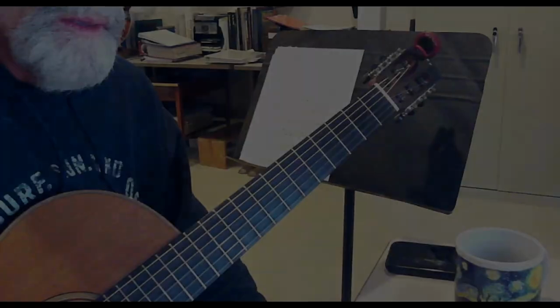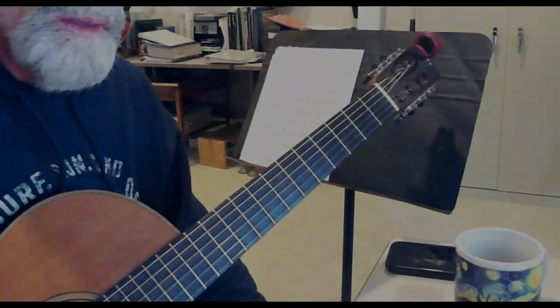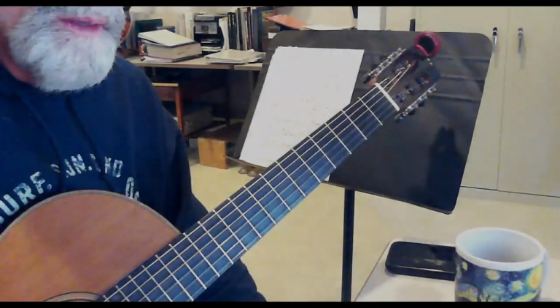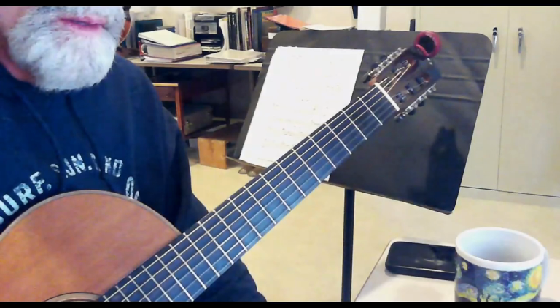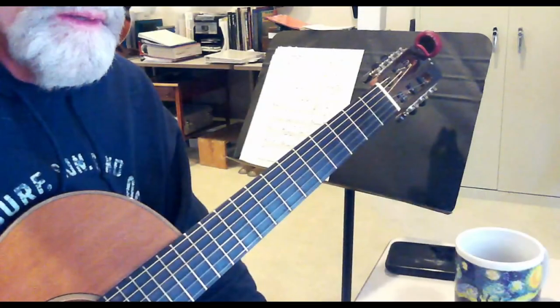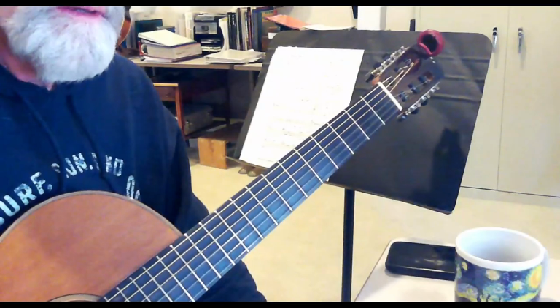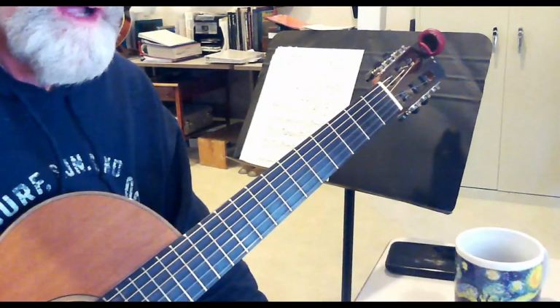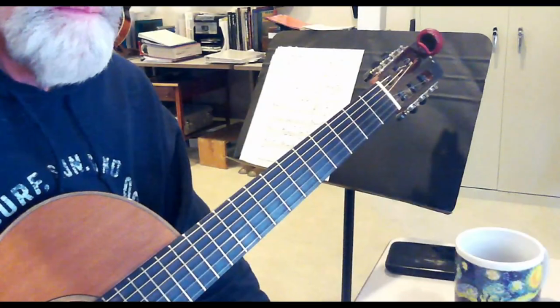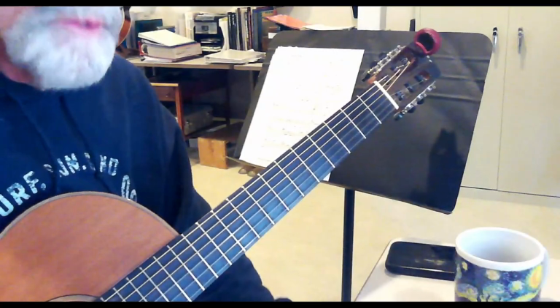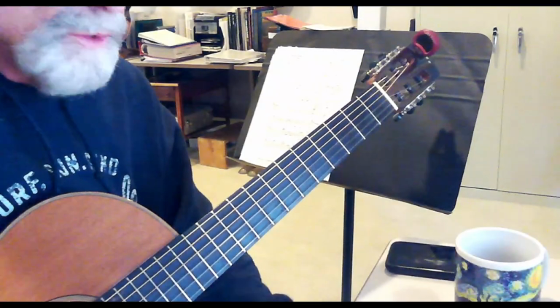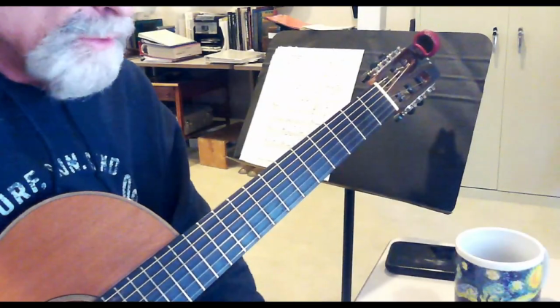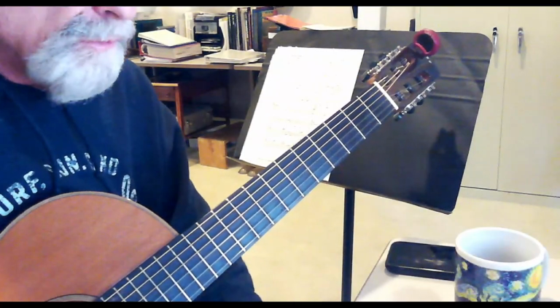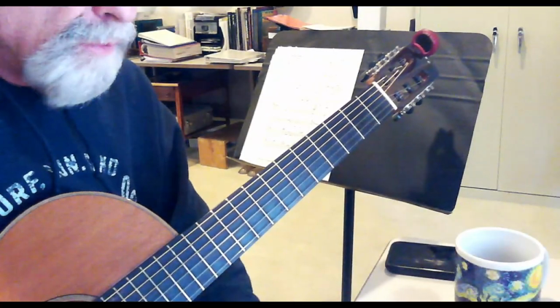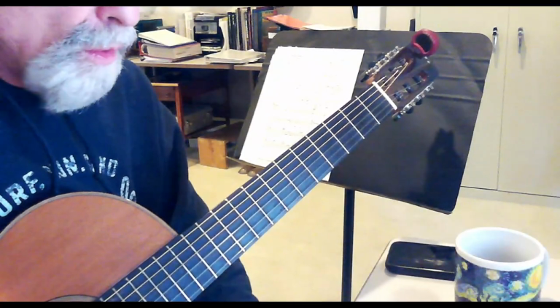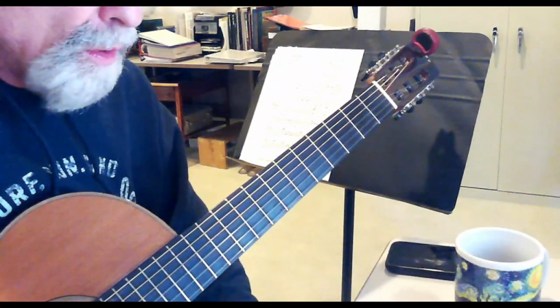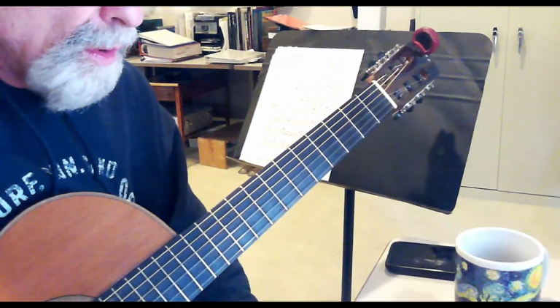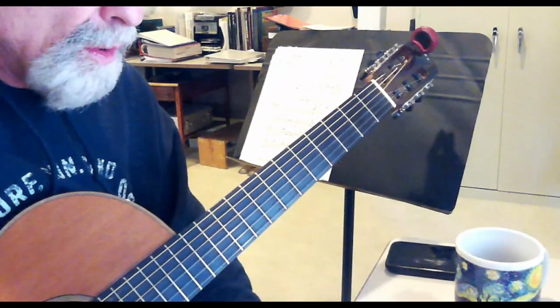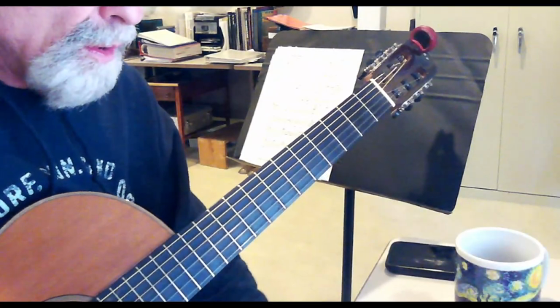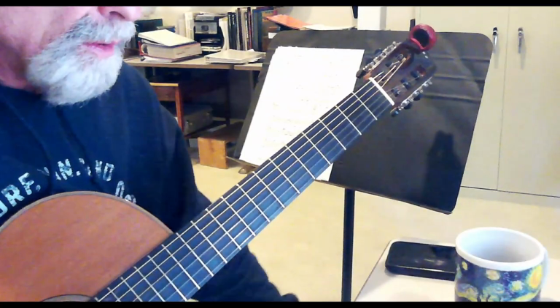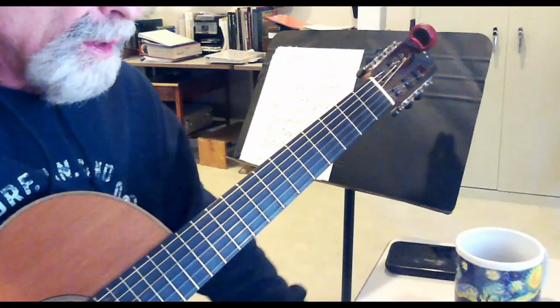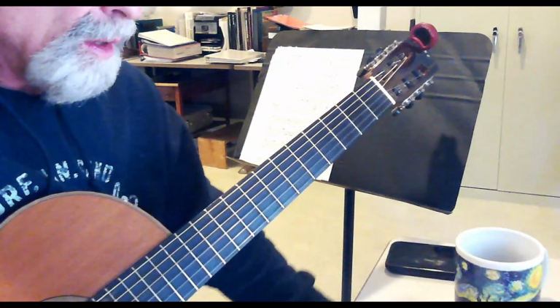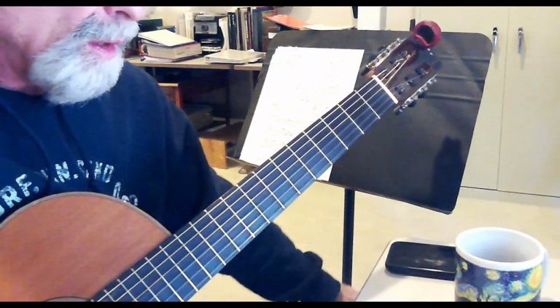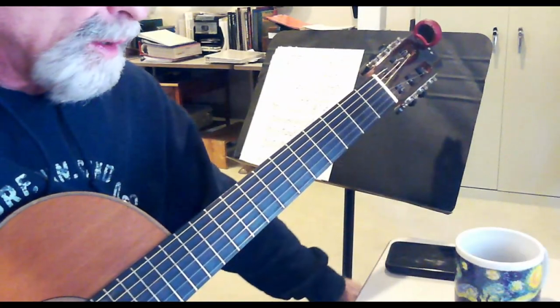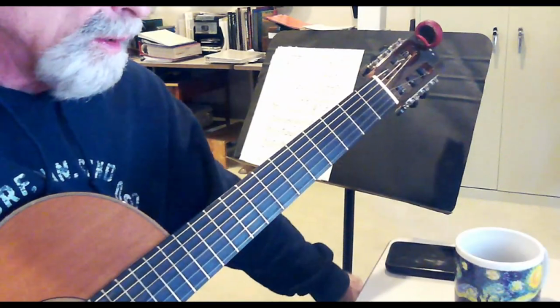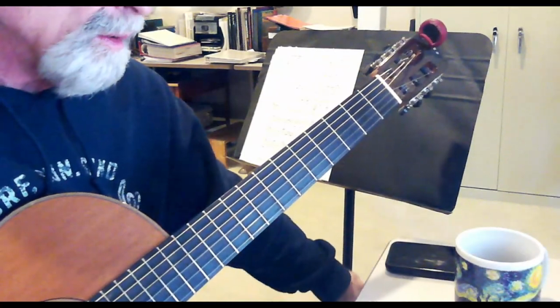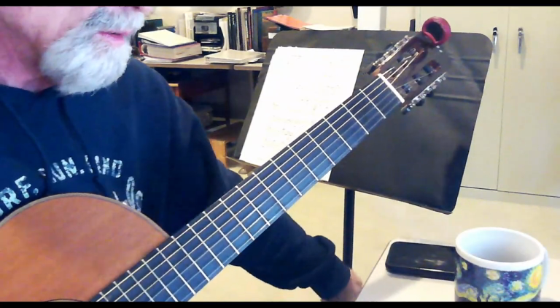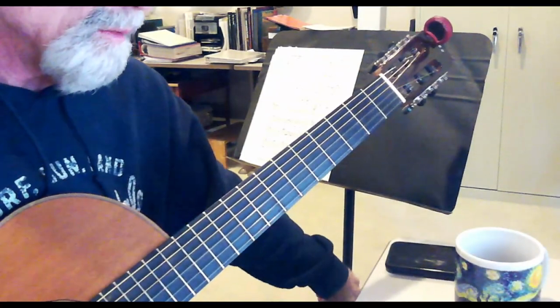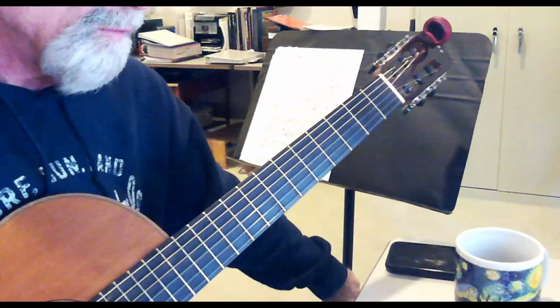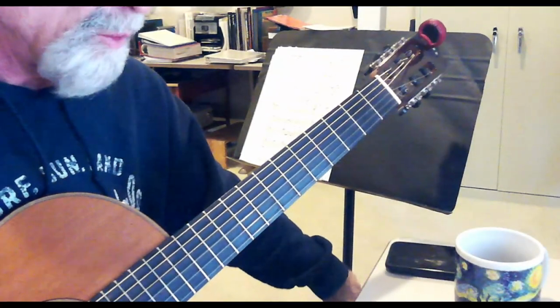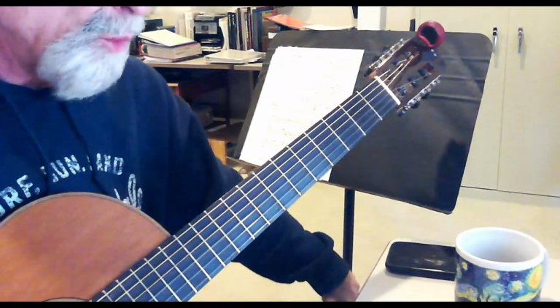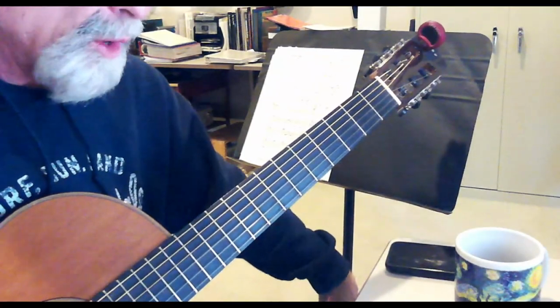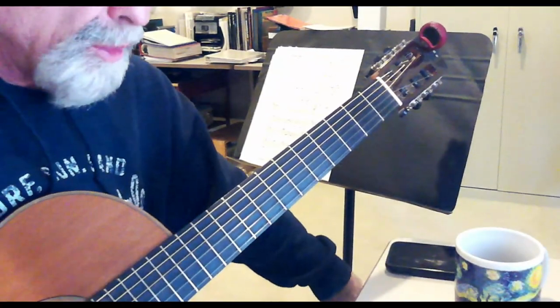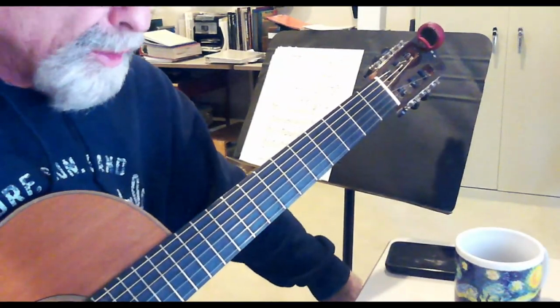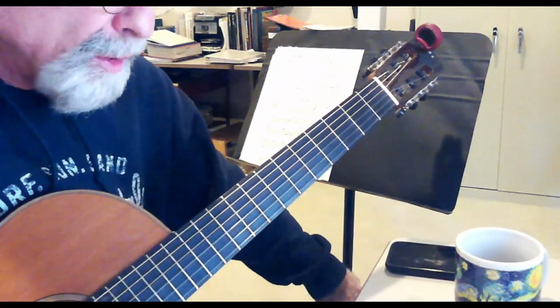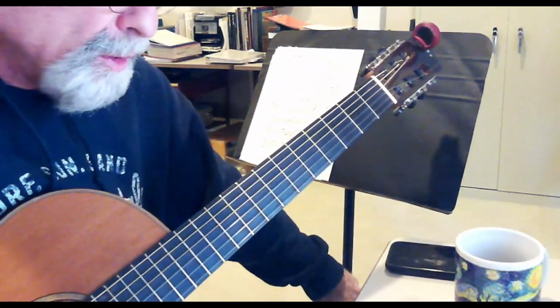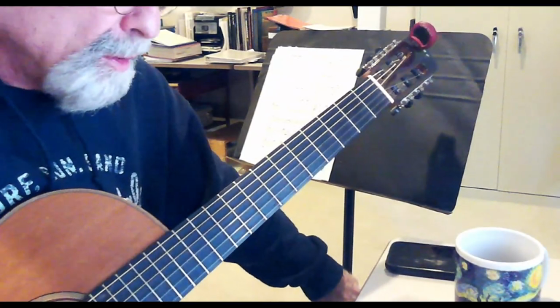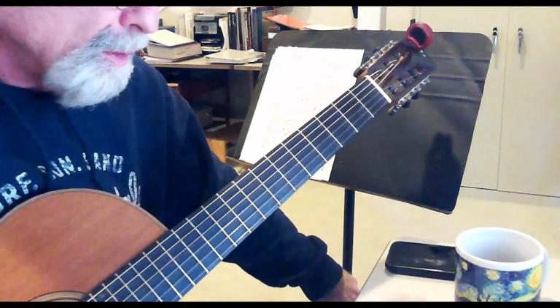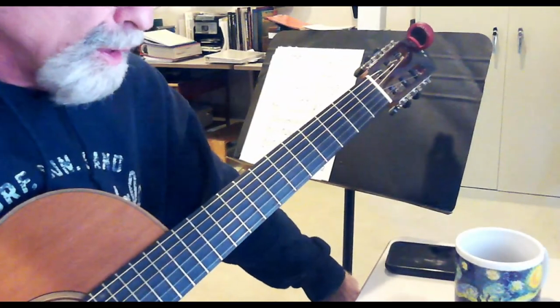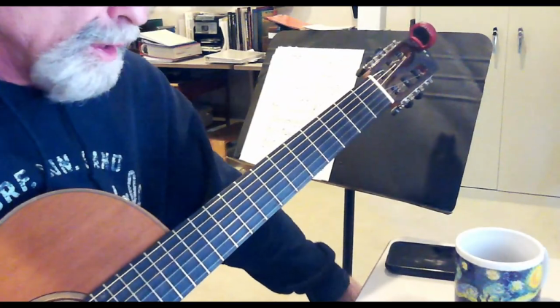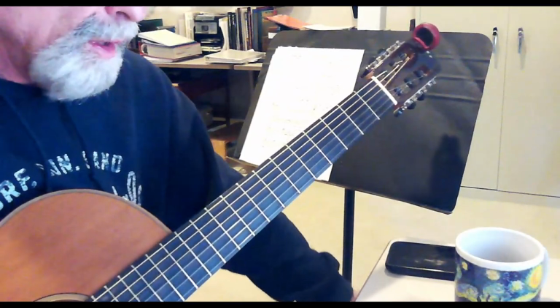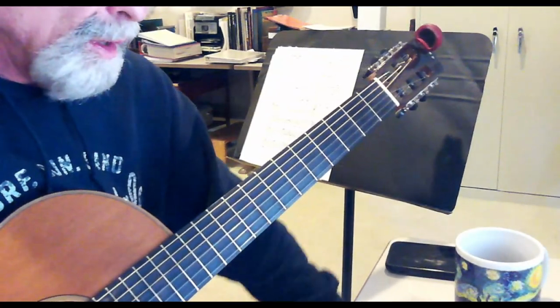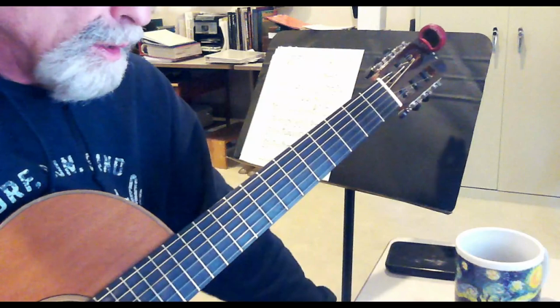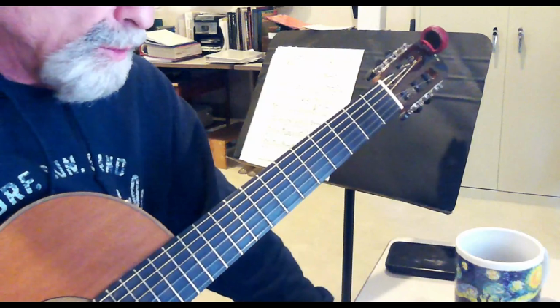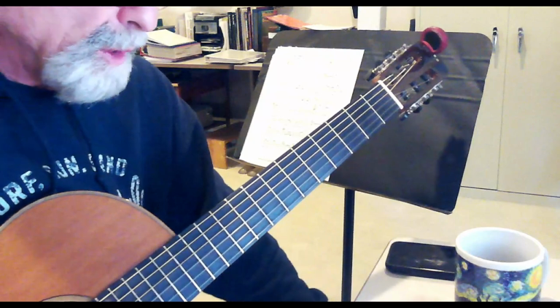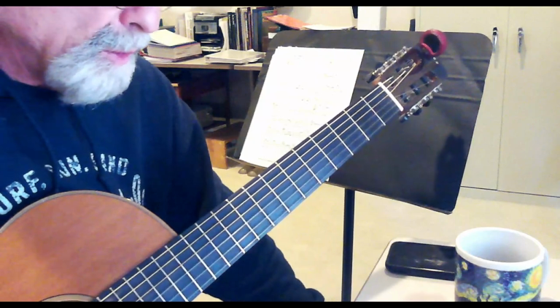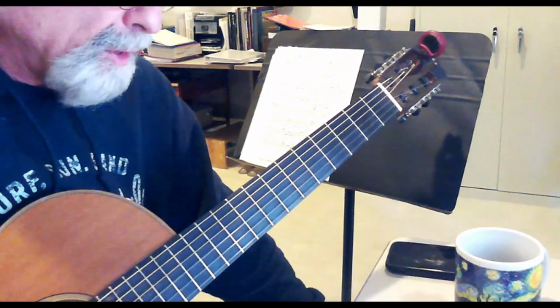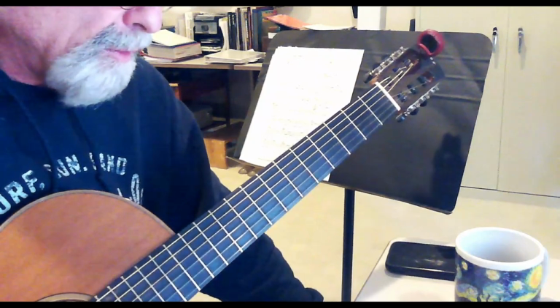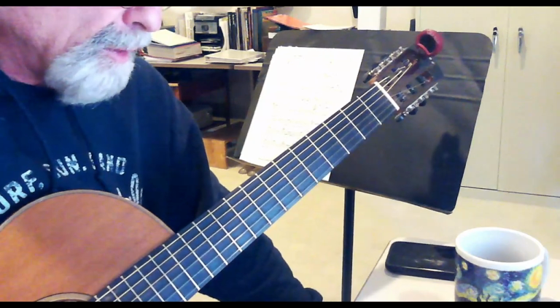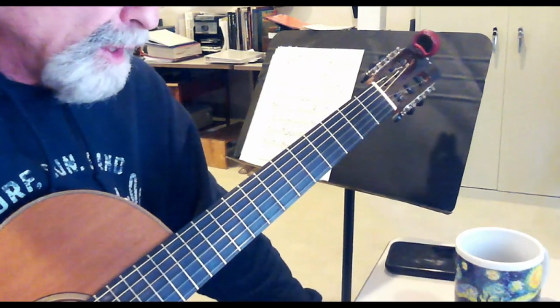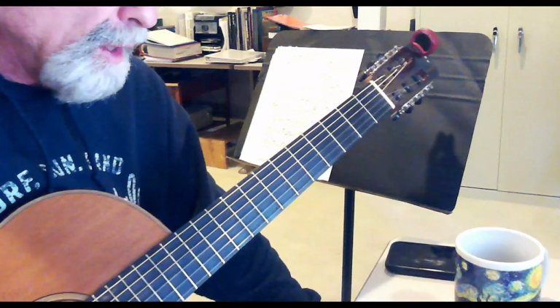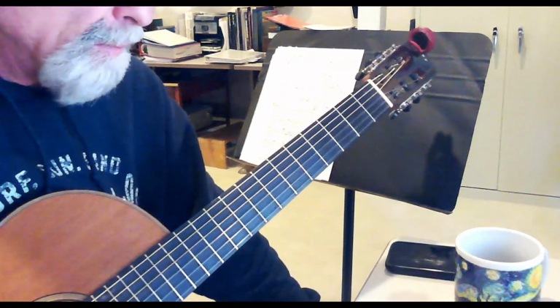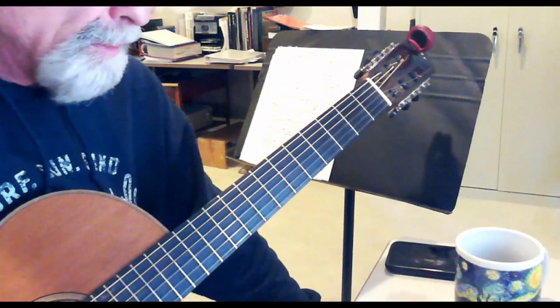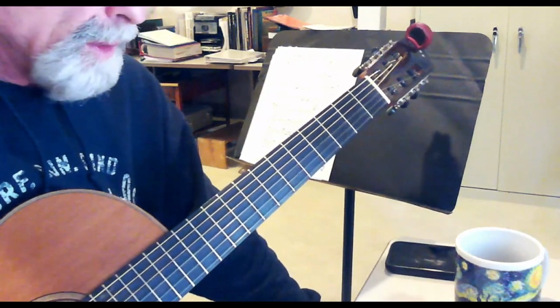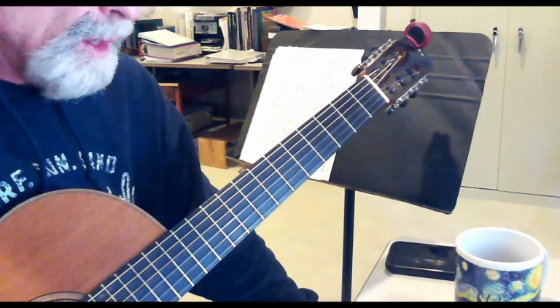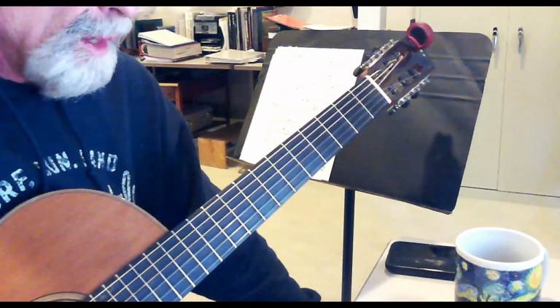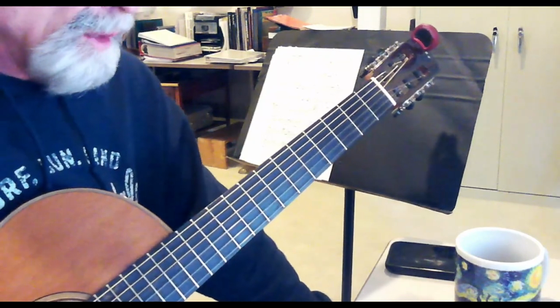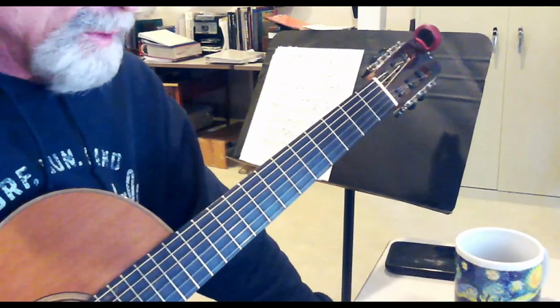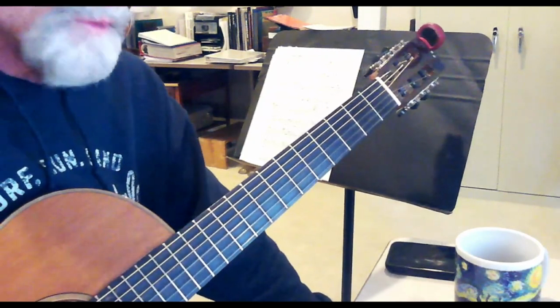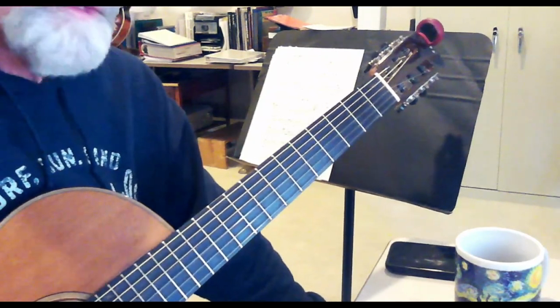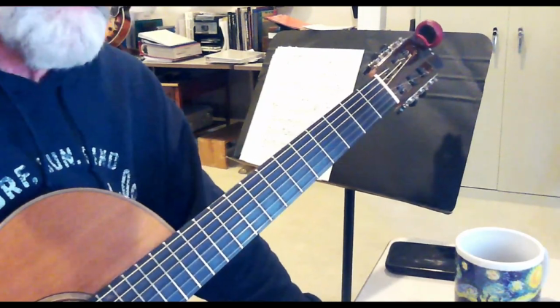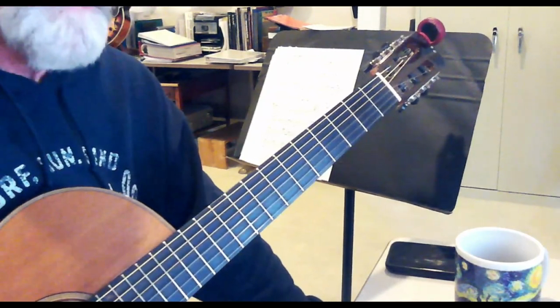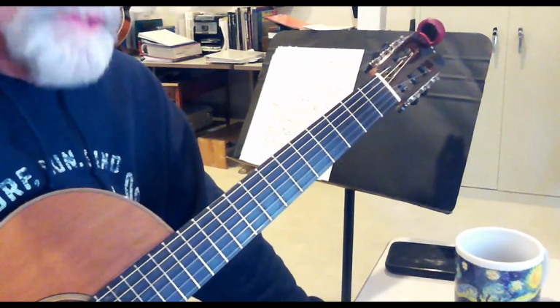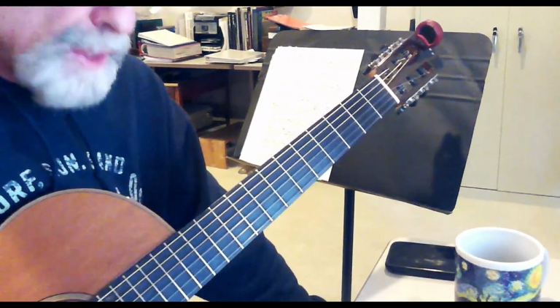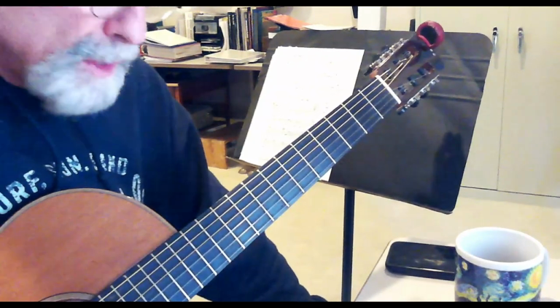Composition for February 3rd, 2023. This is in C.